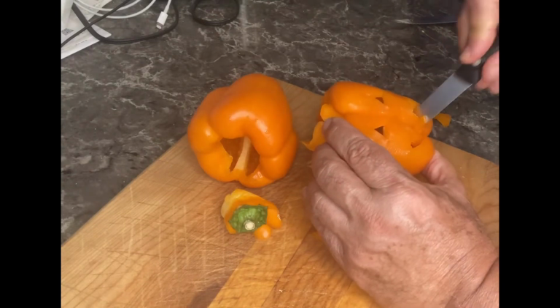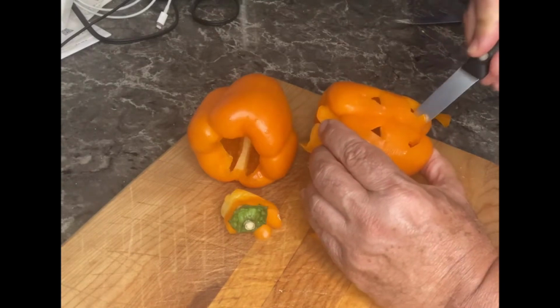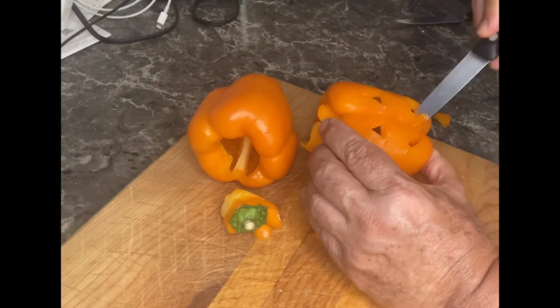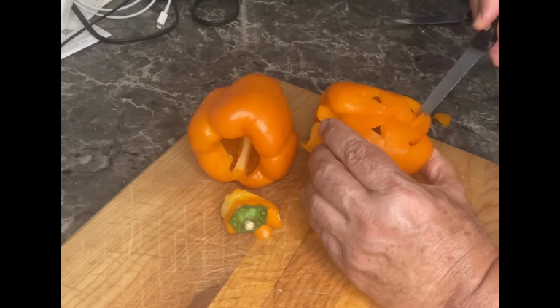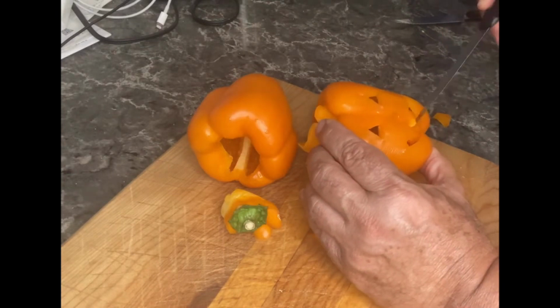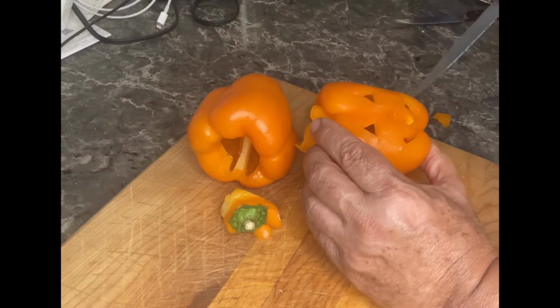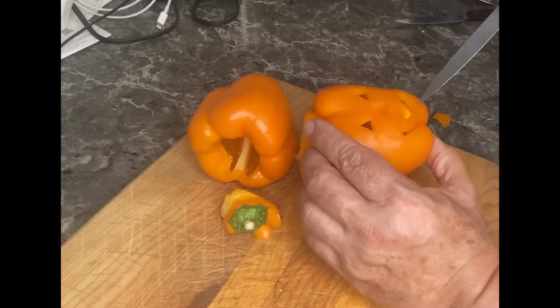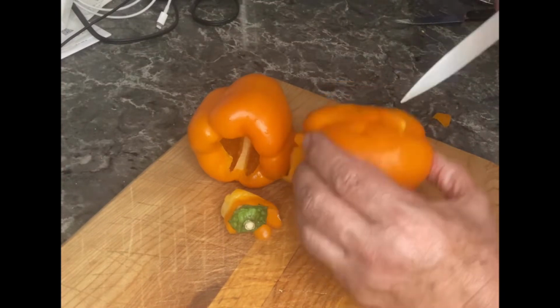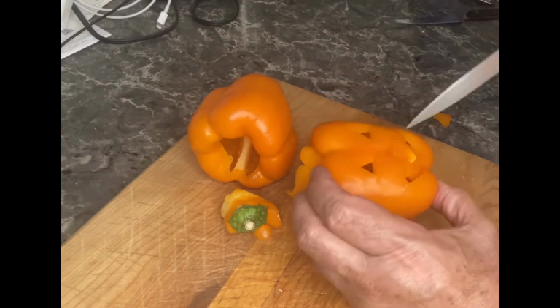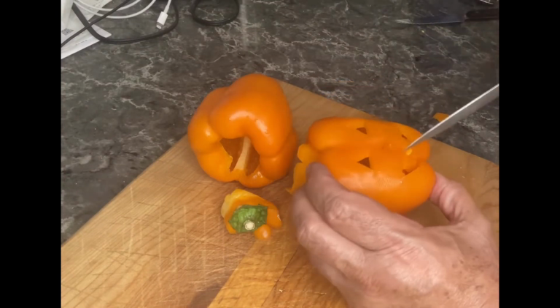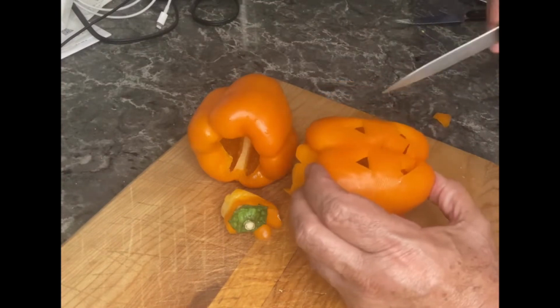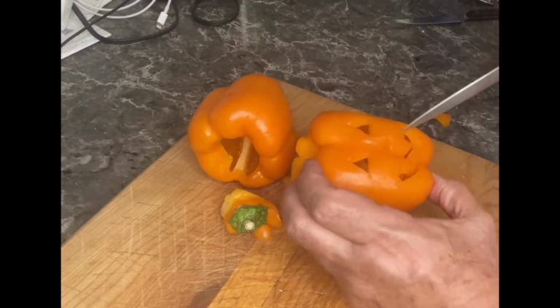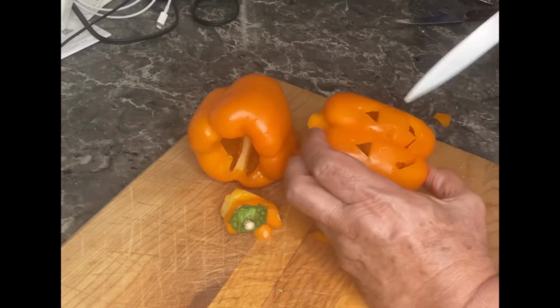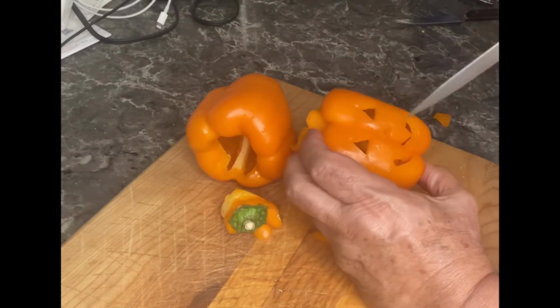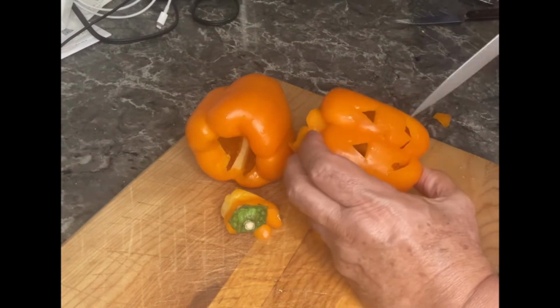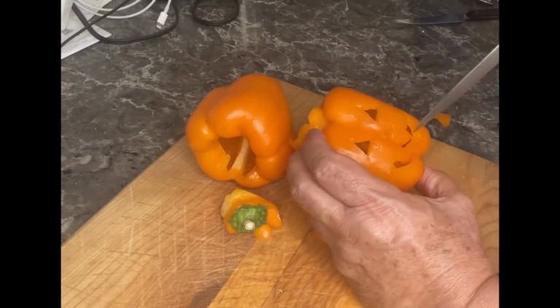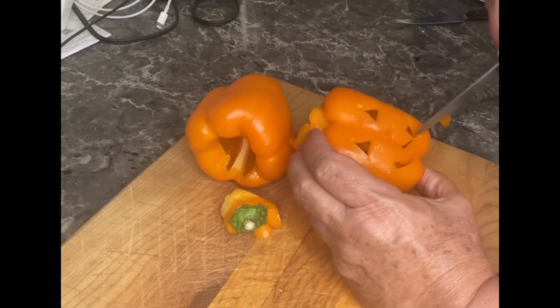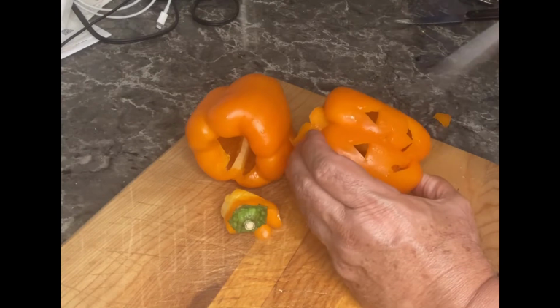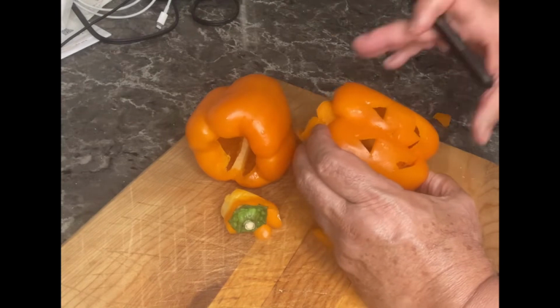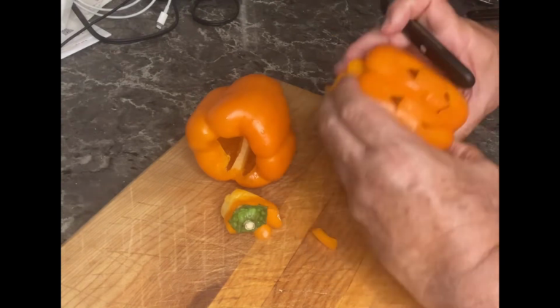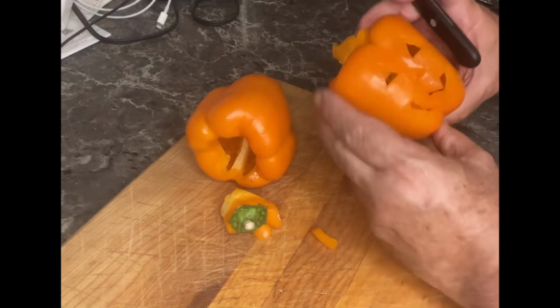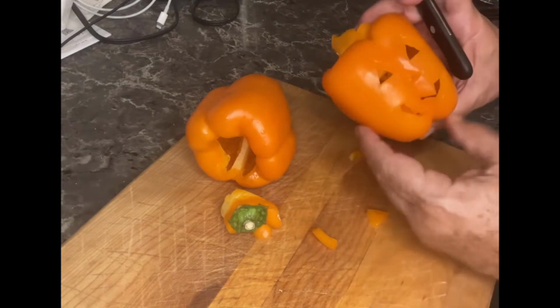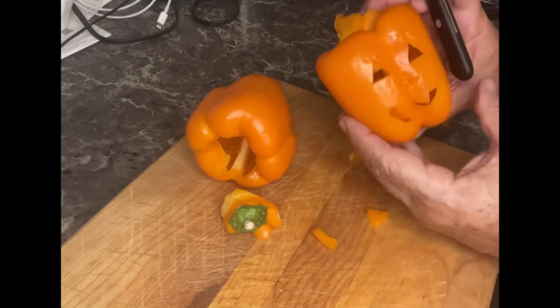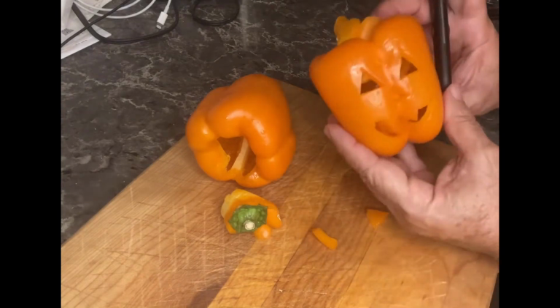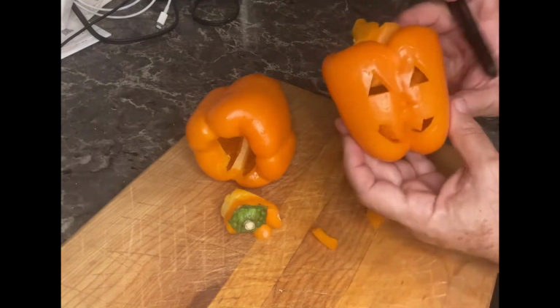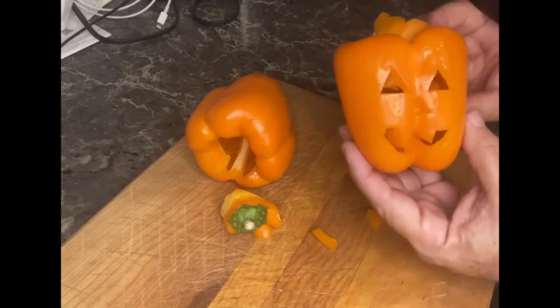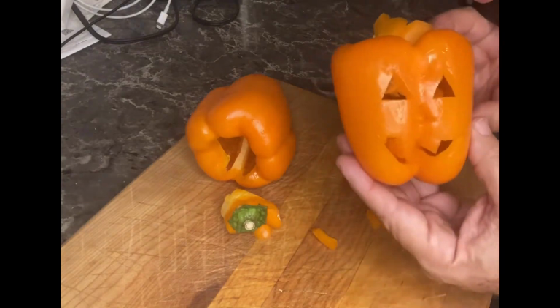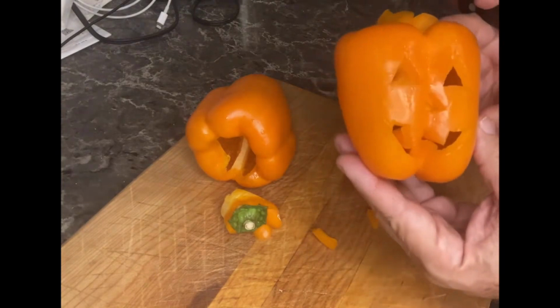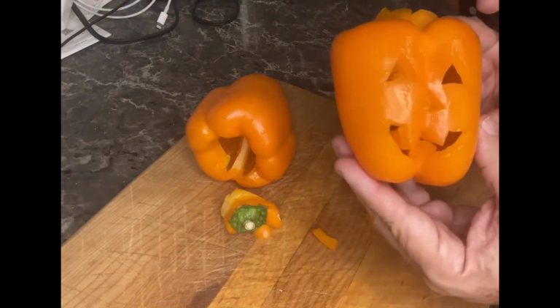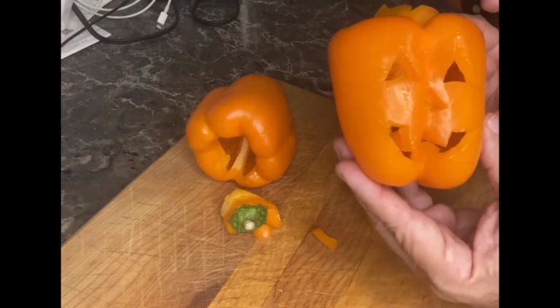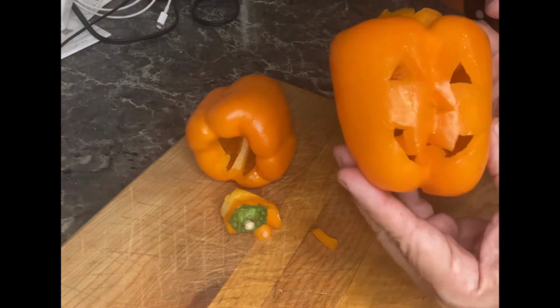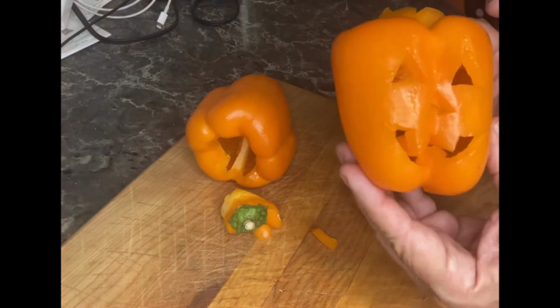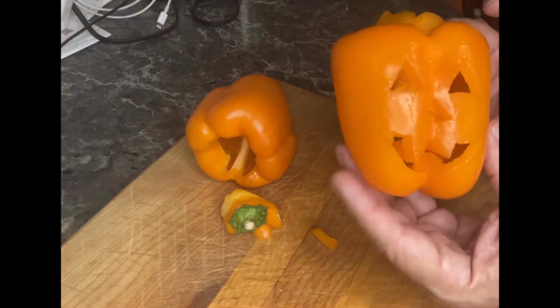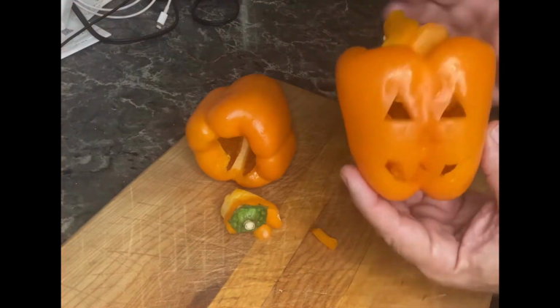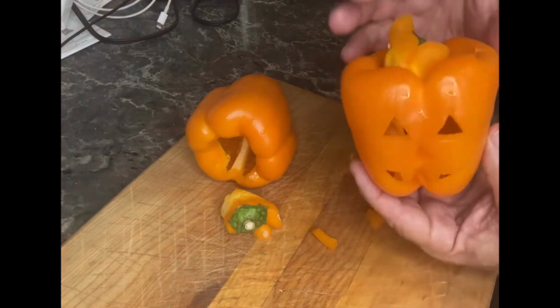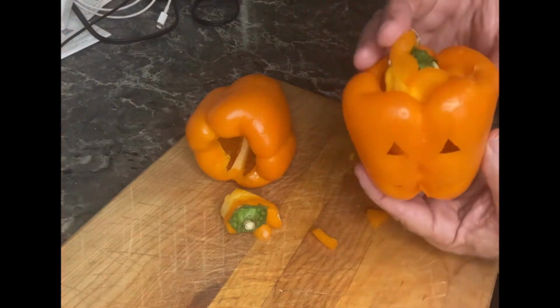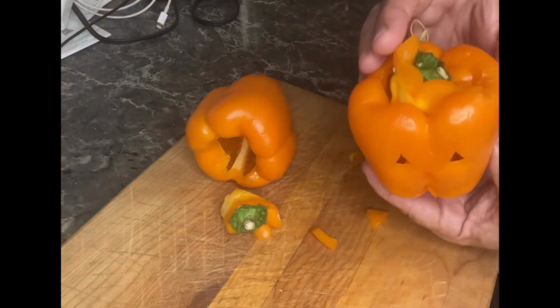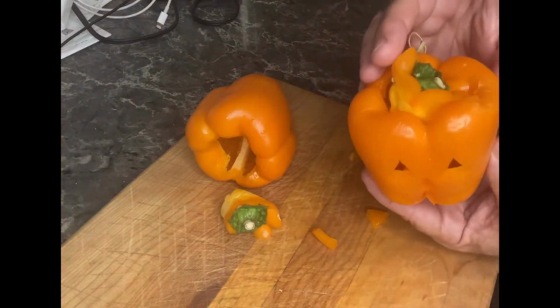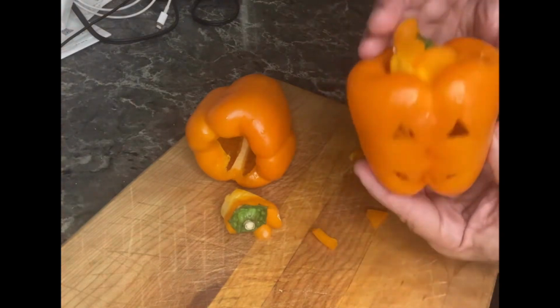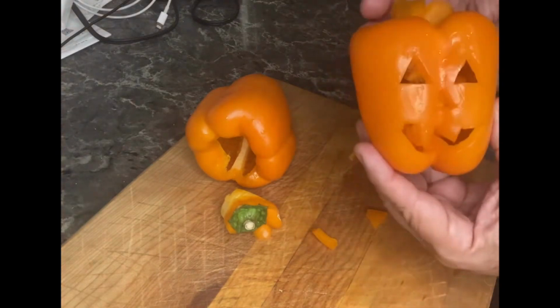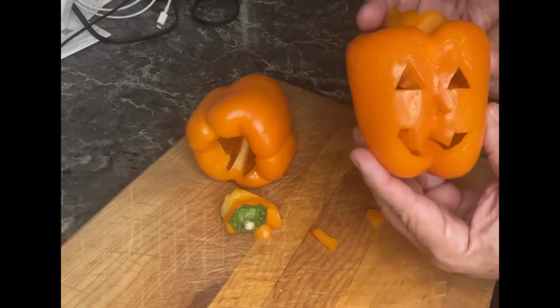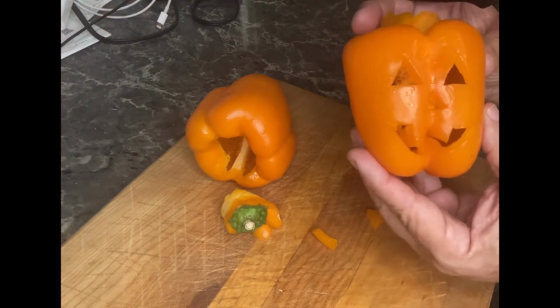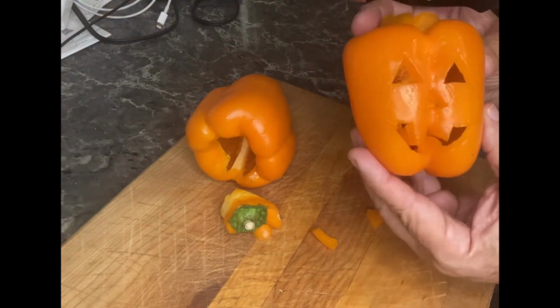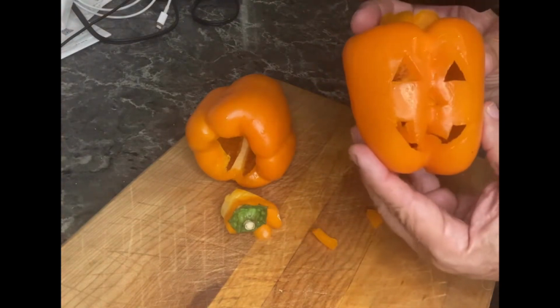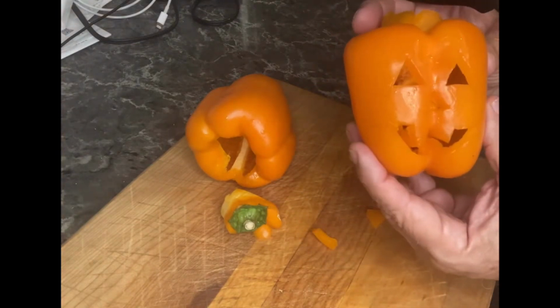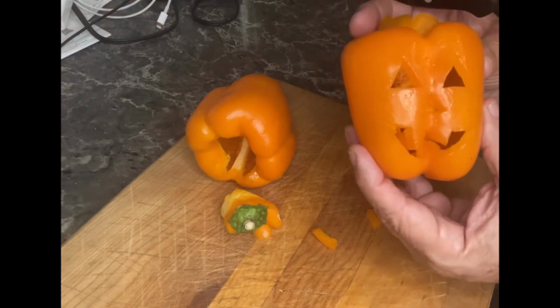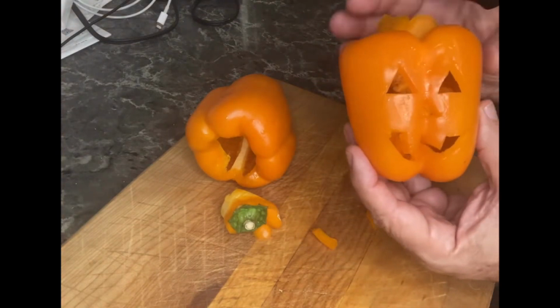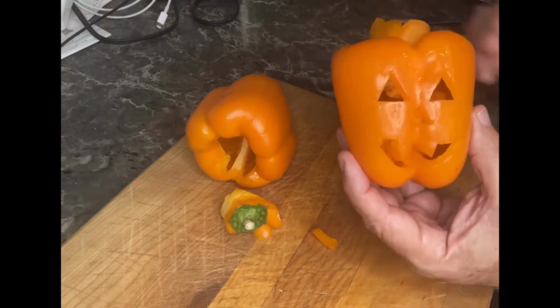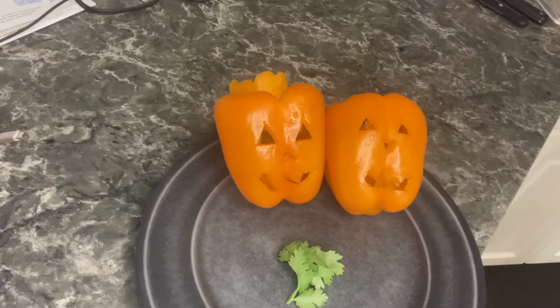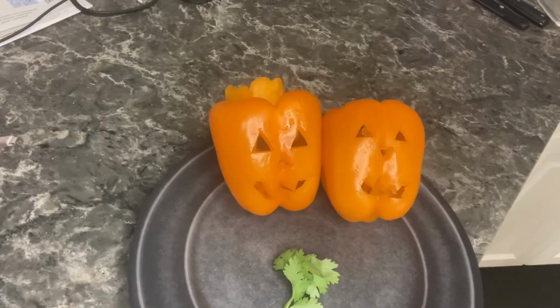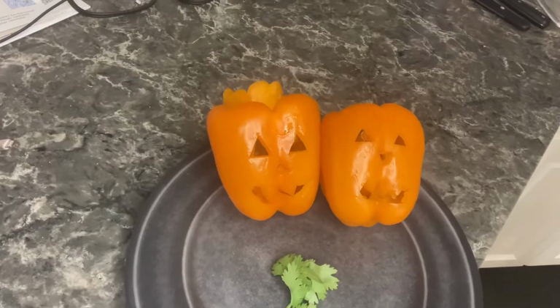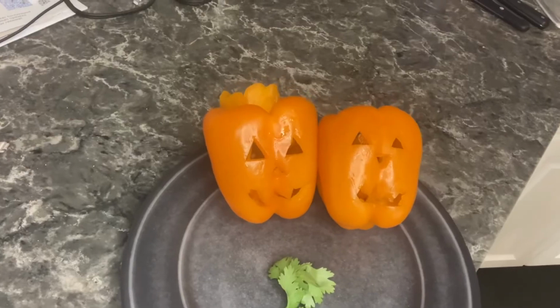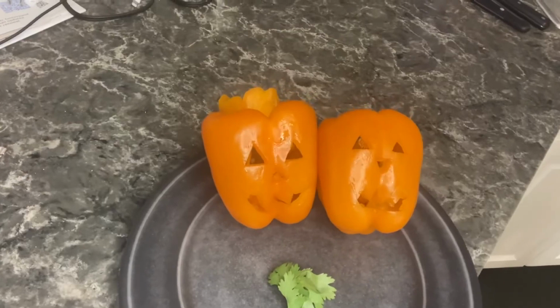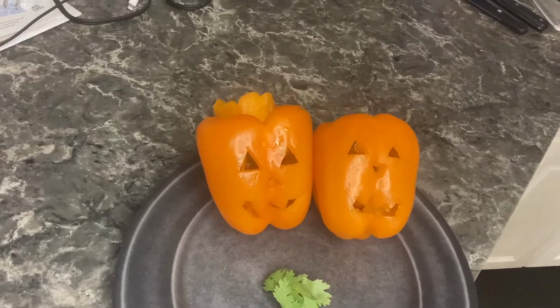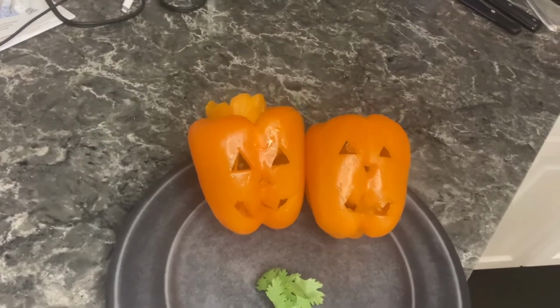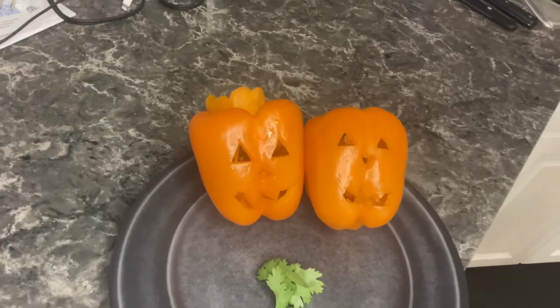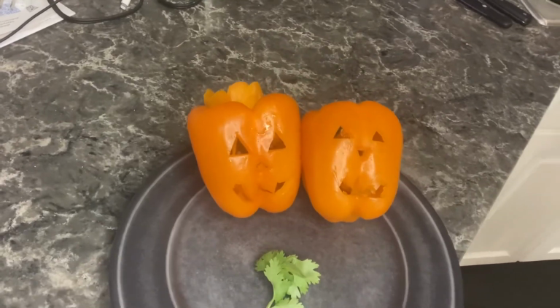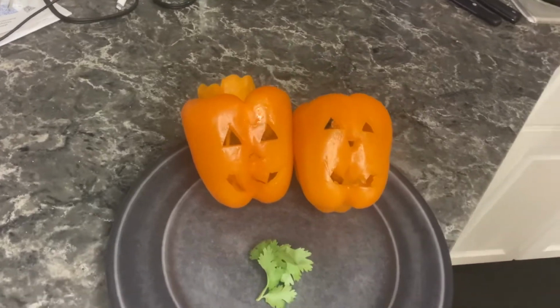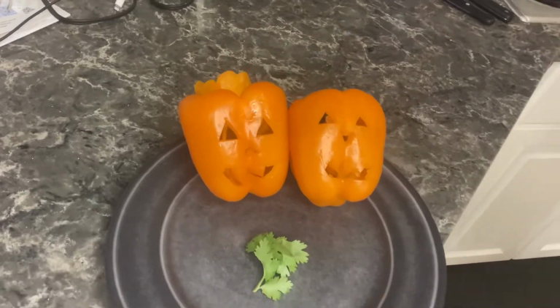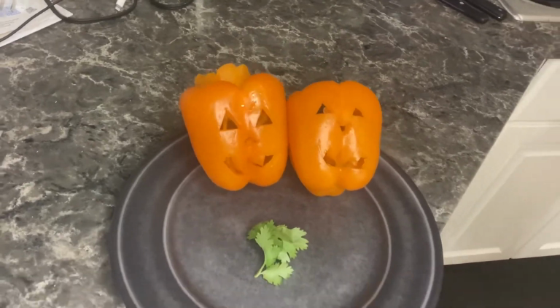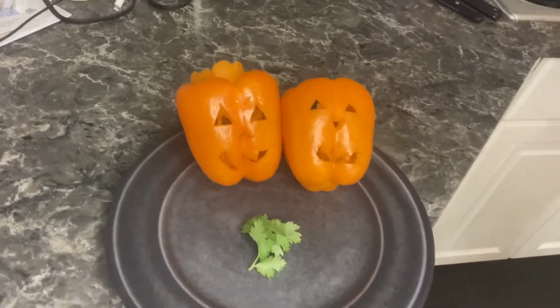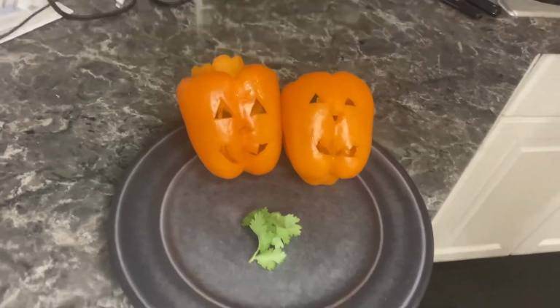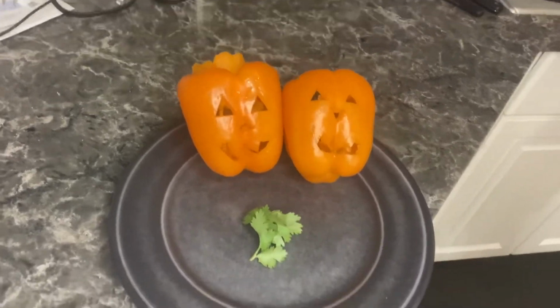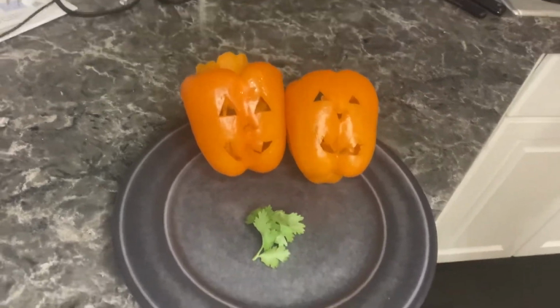As I finish carving my pumpkin, let me show you what it looks like. Isn't that pretty cool? Yeah, they turned out pretty good!